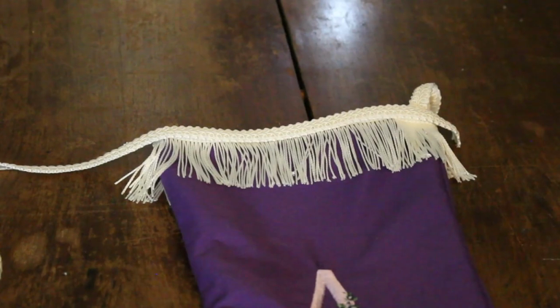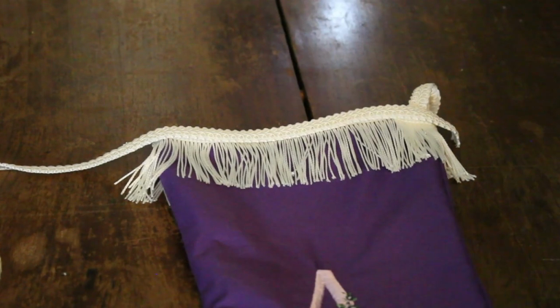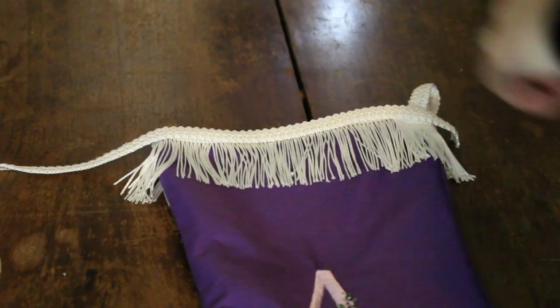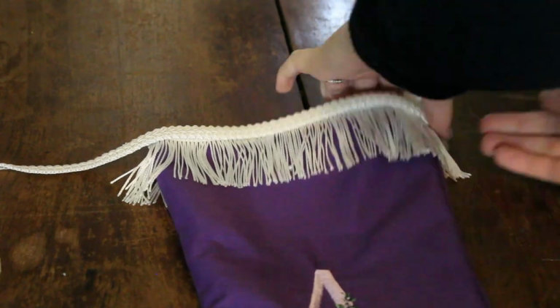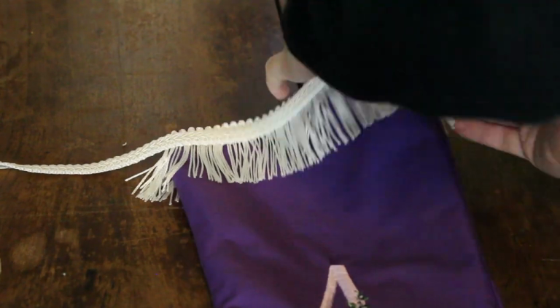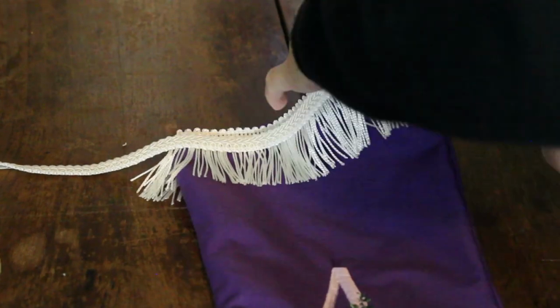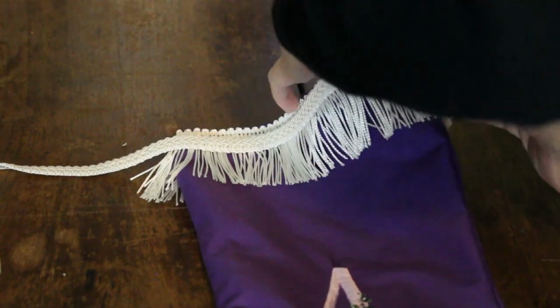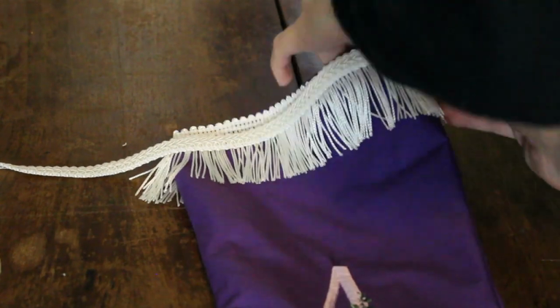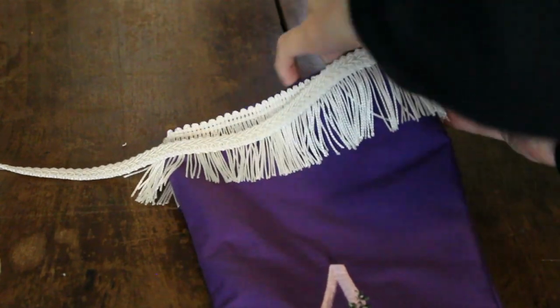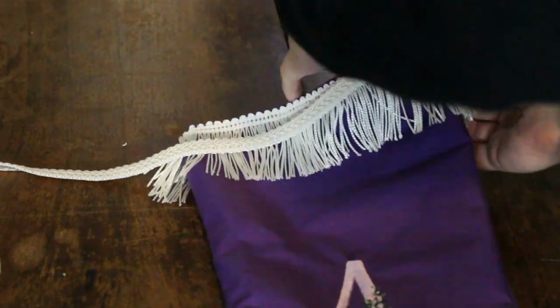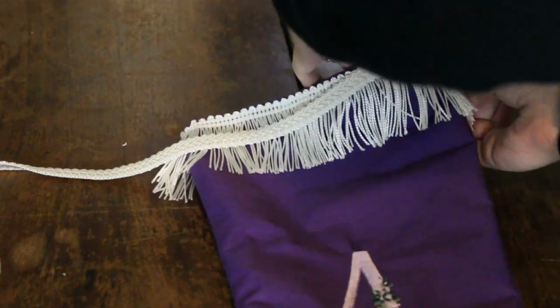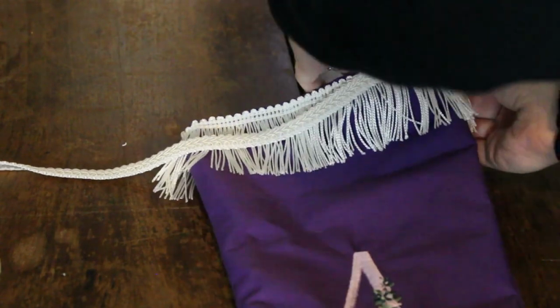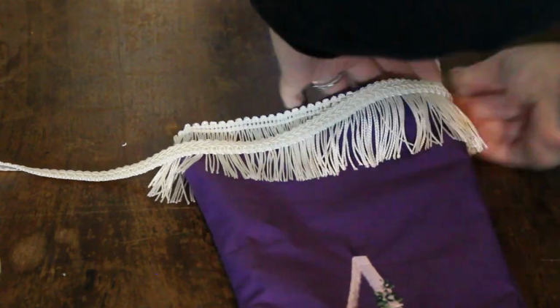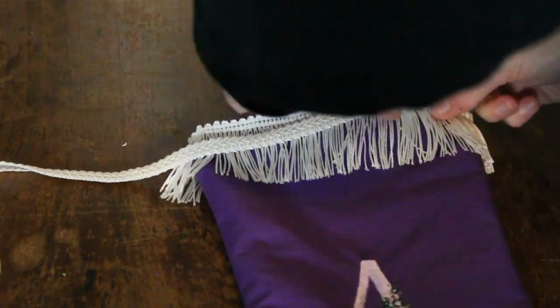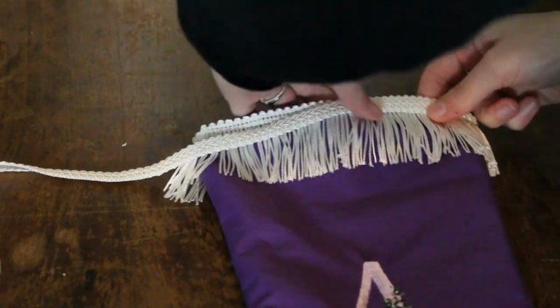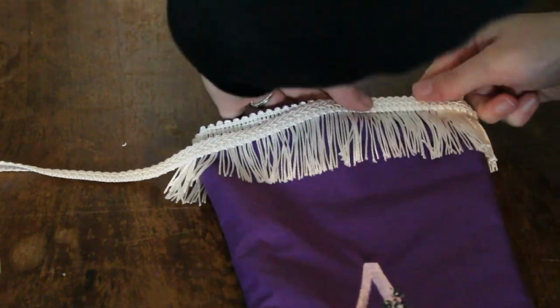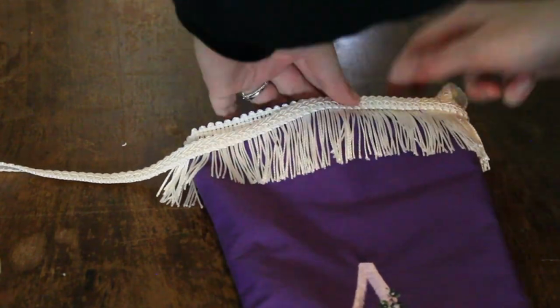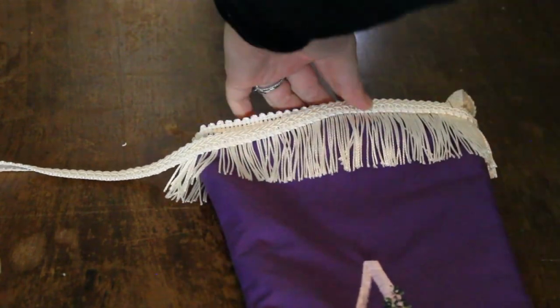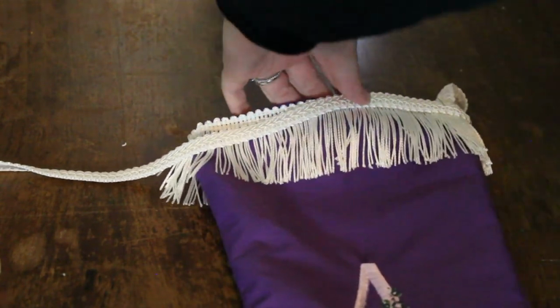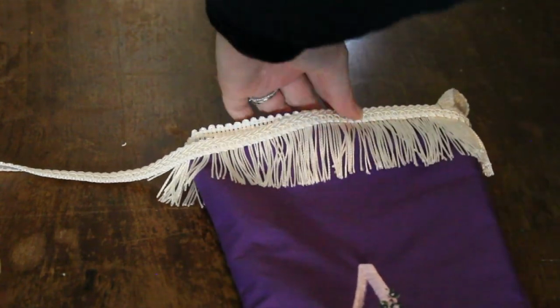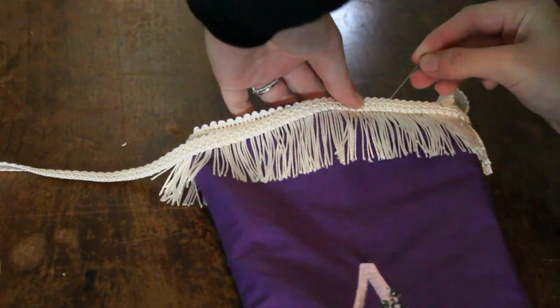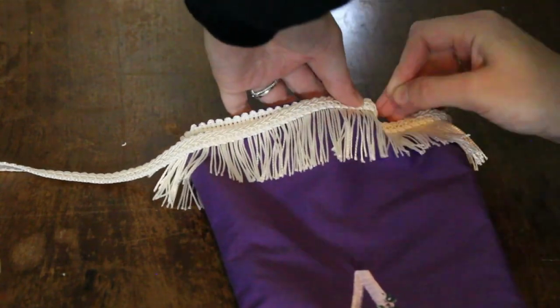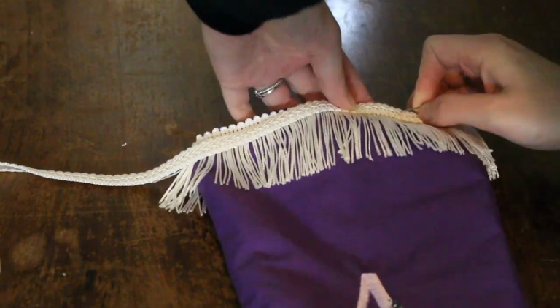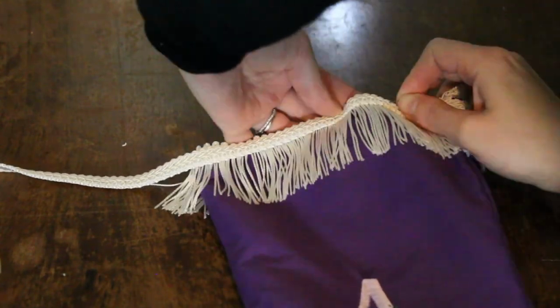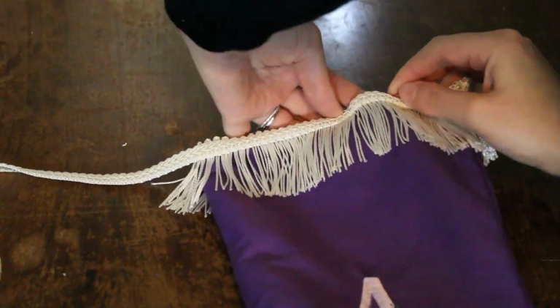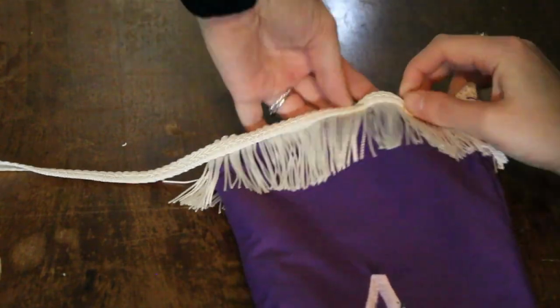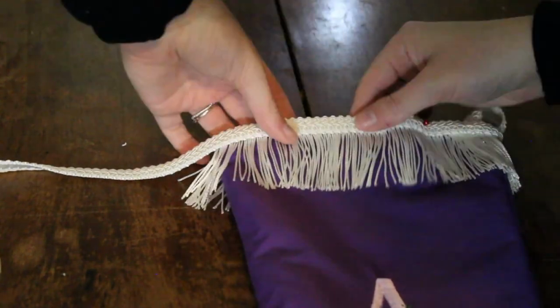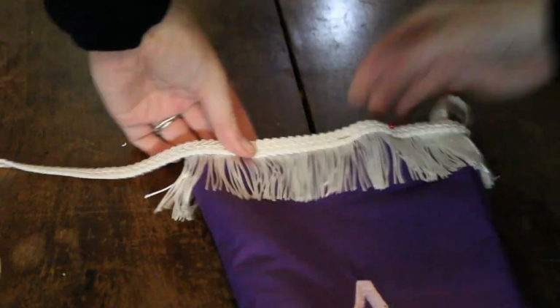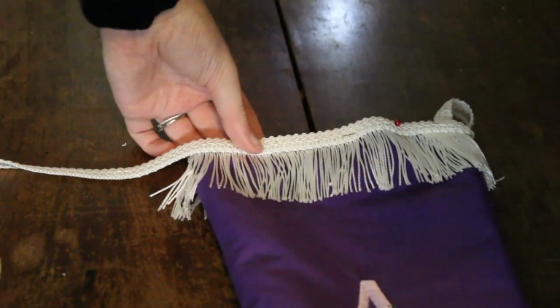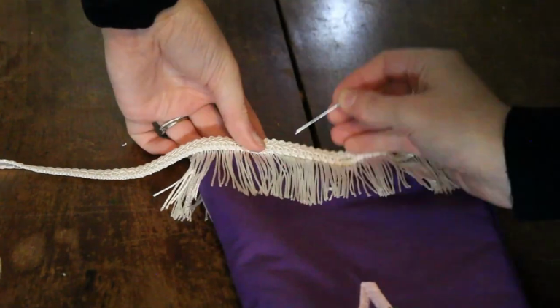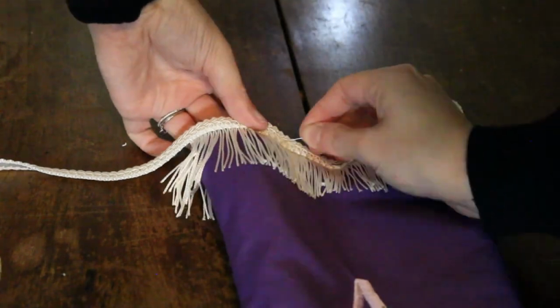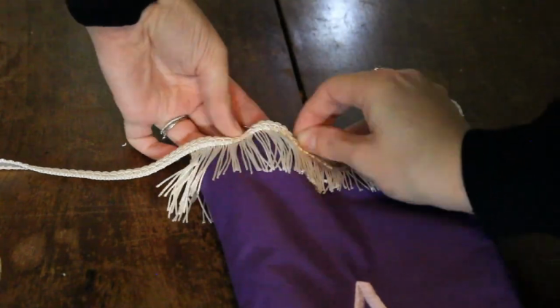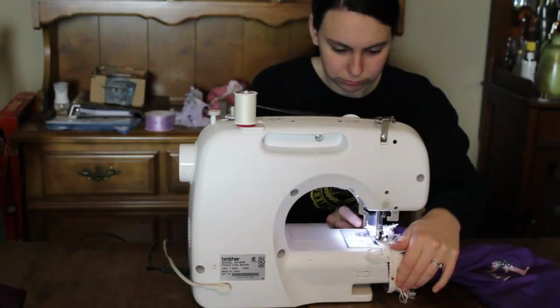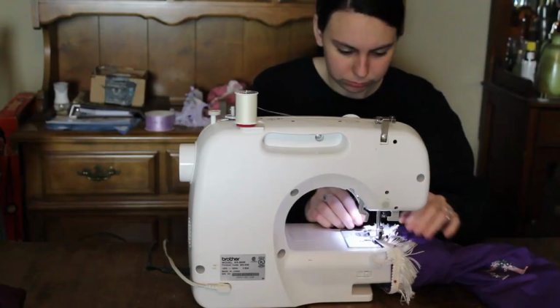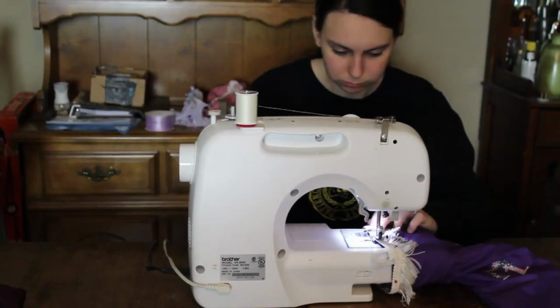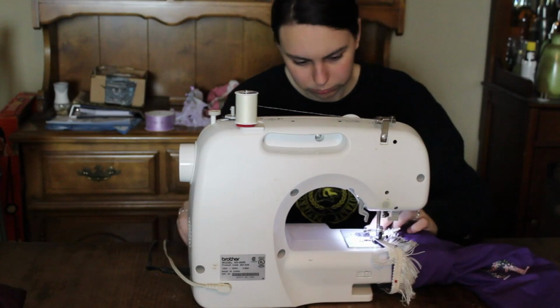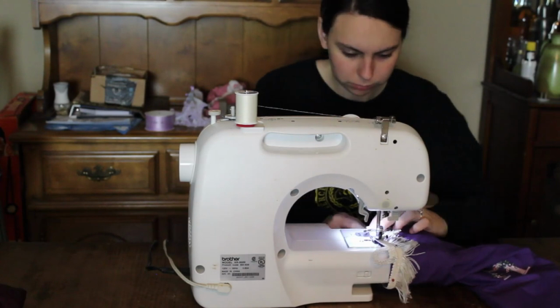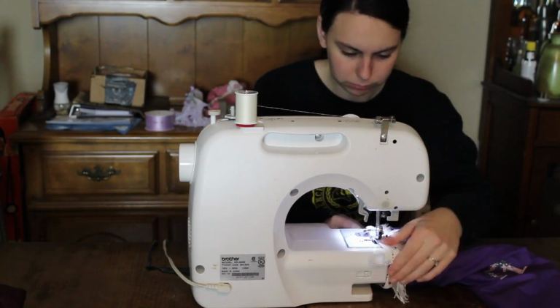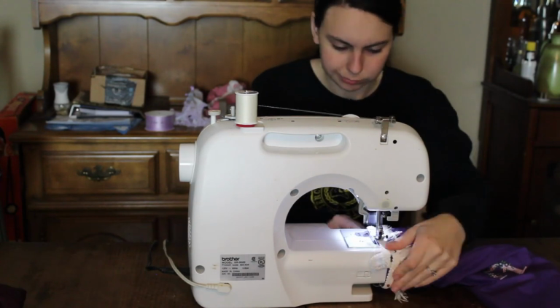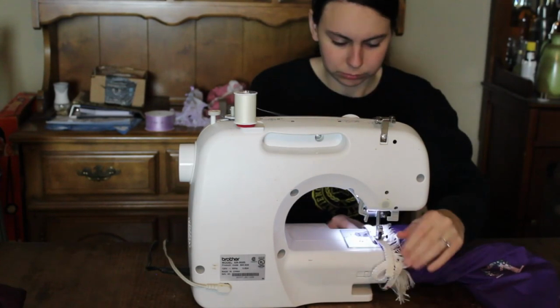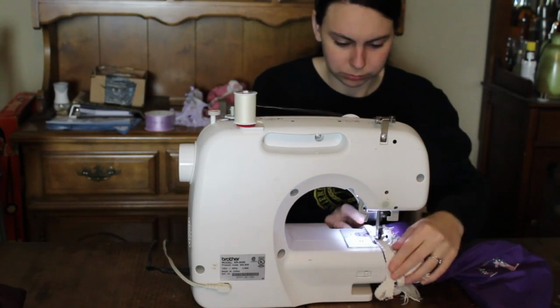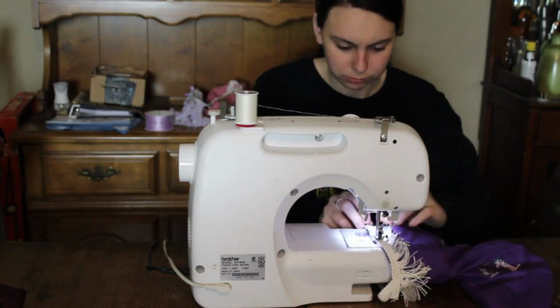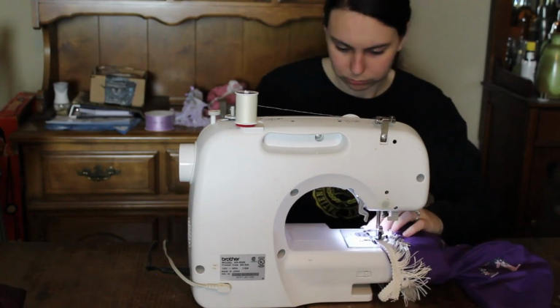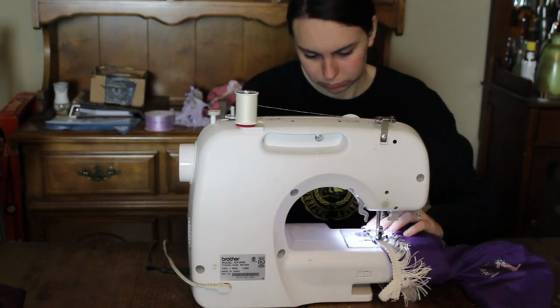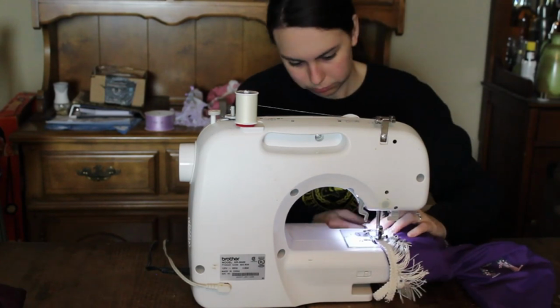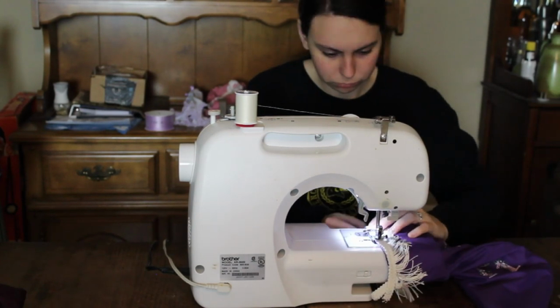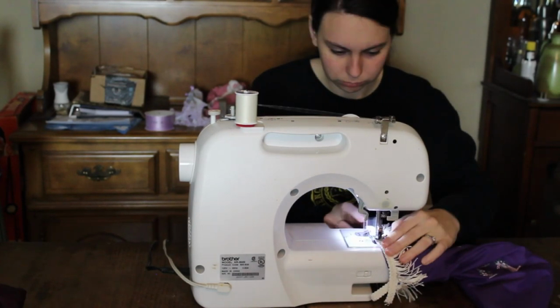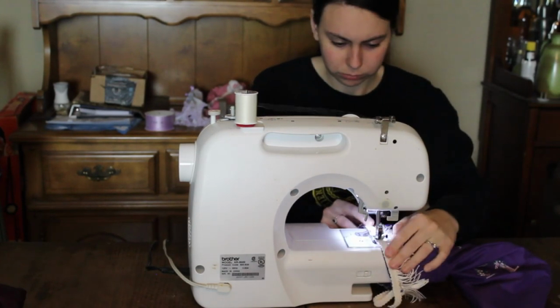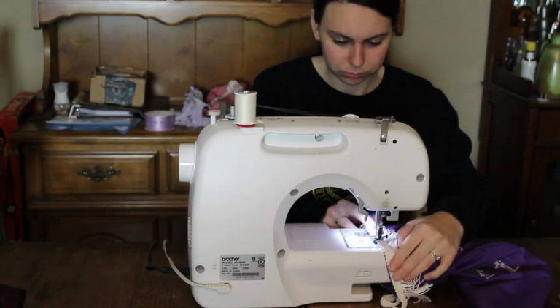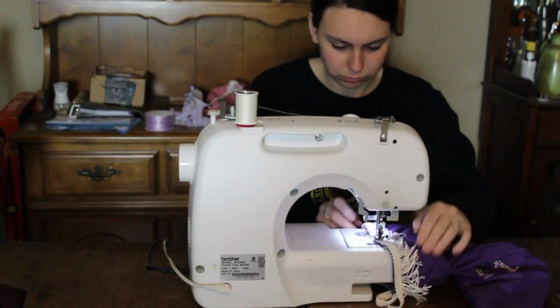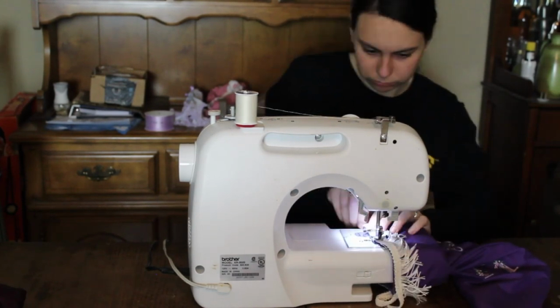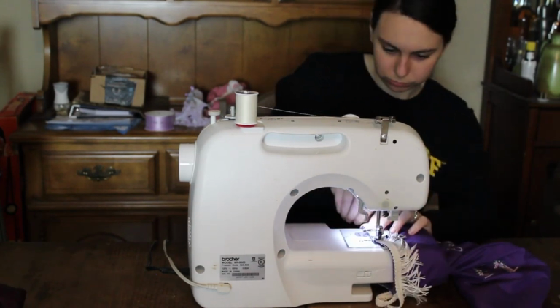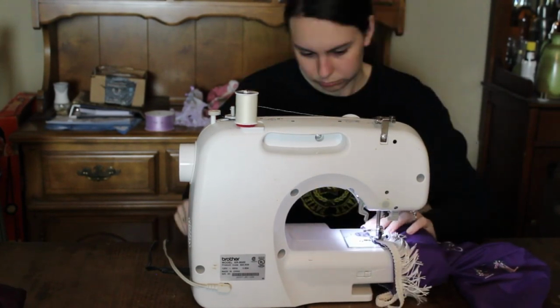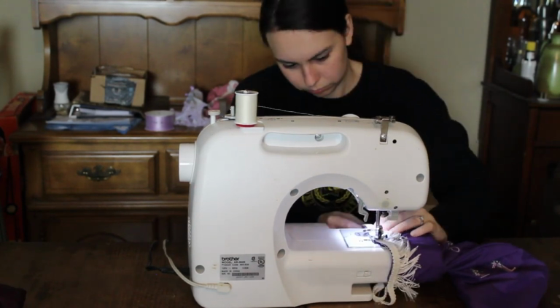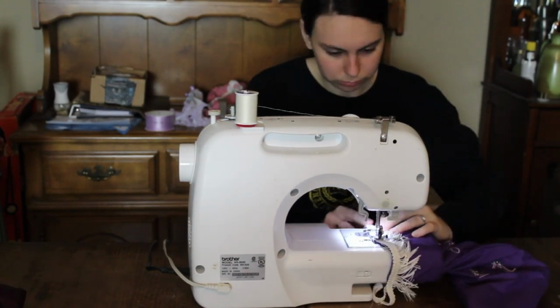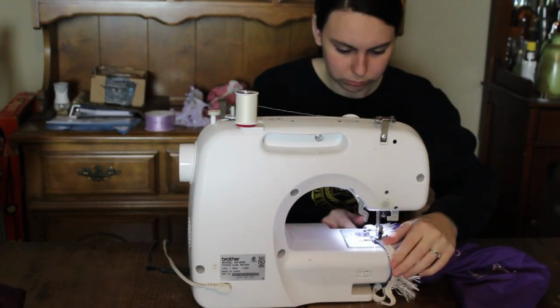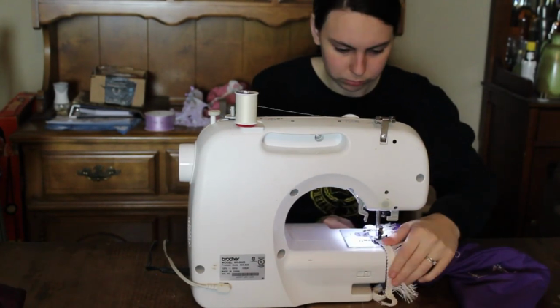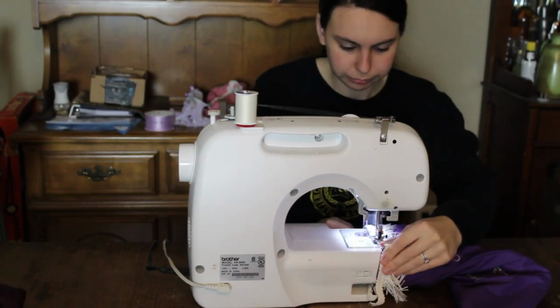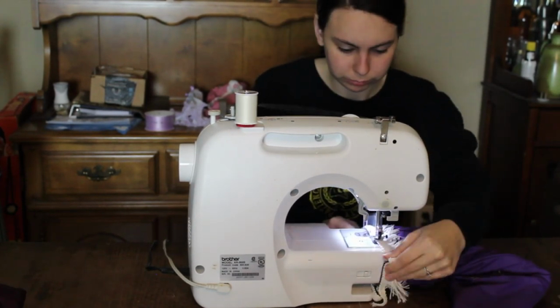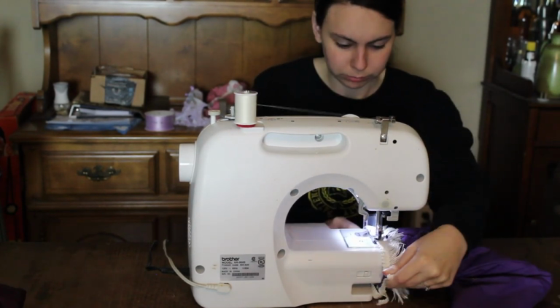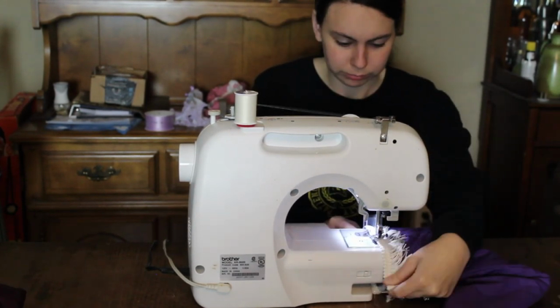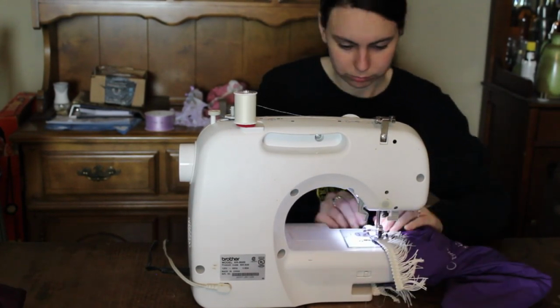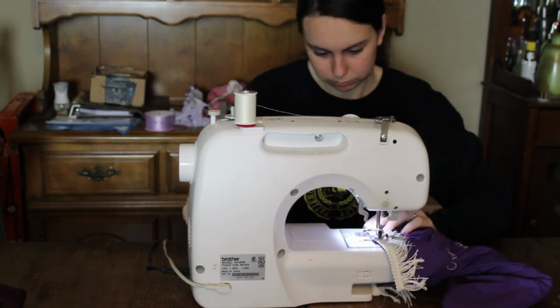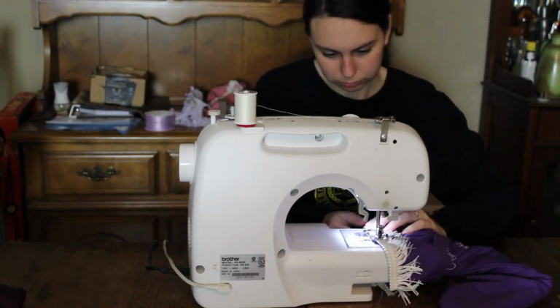Once I have the white fringe trim put on, I am now going to go over the top of that and secure the white braided trim as a final touch.